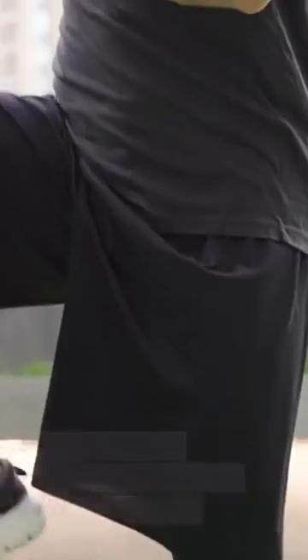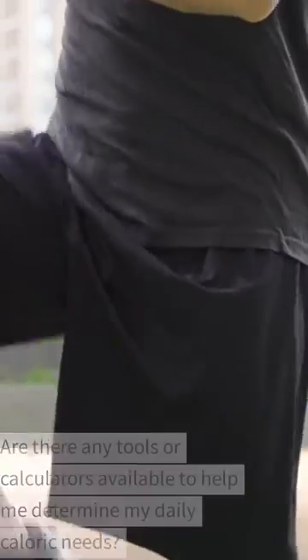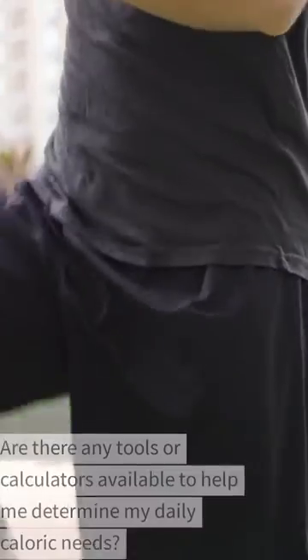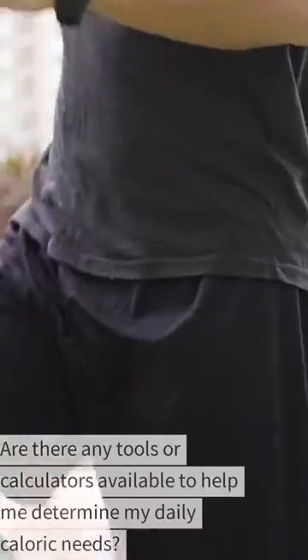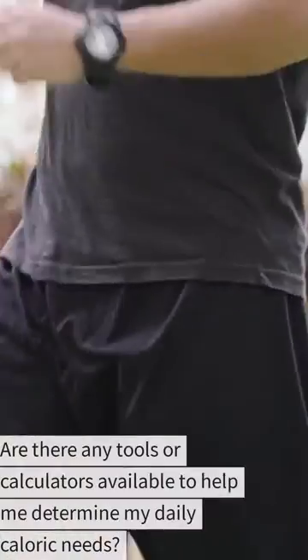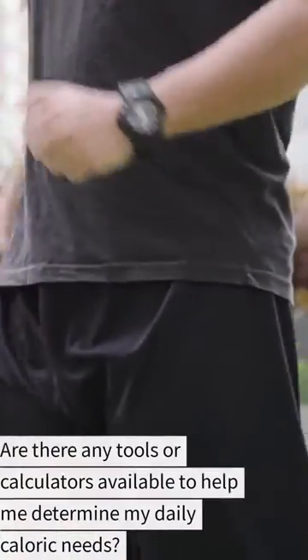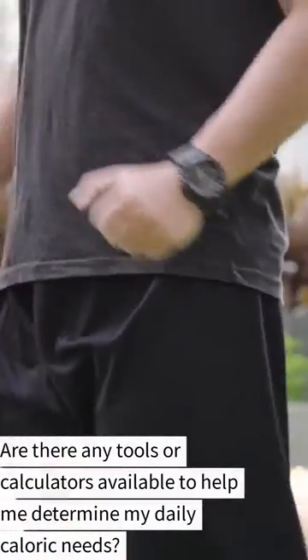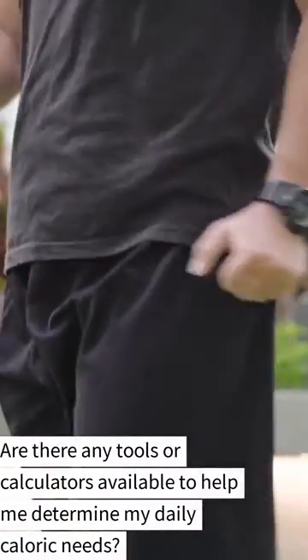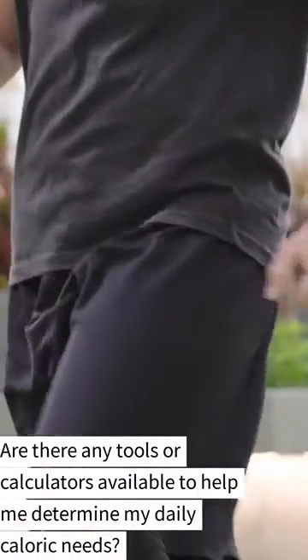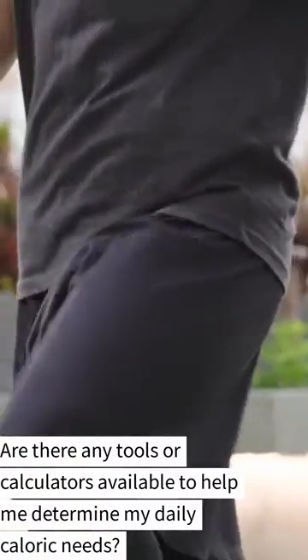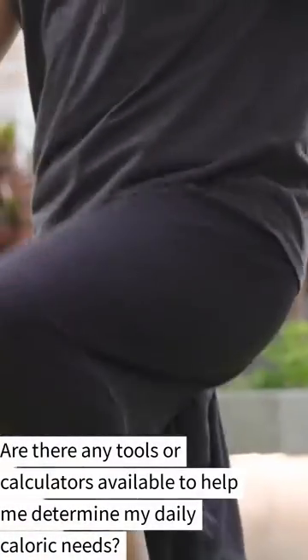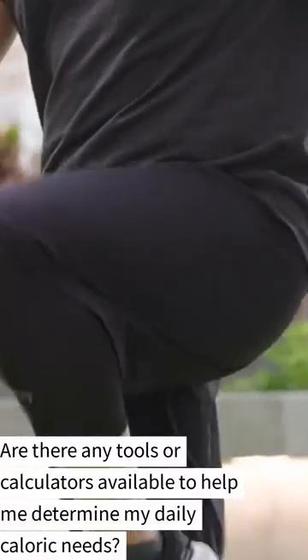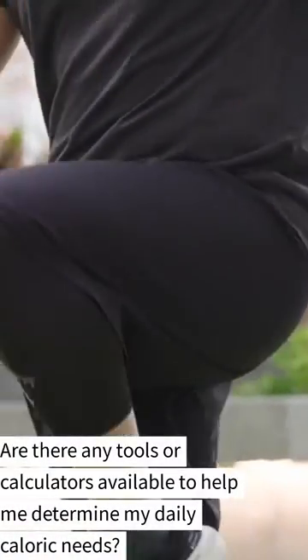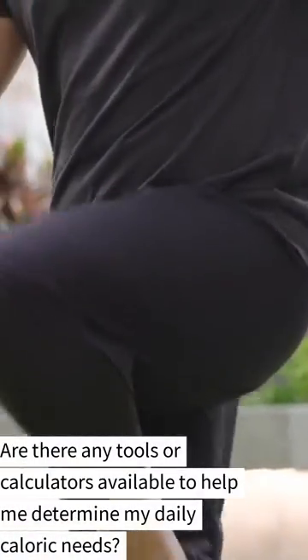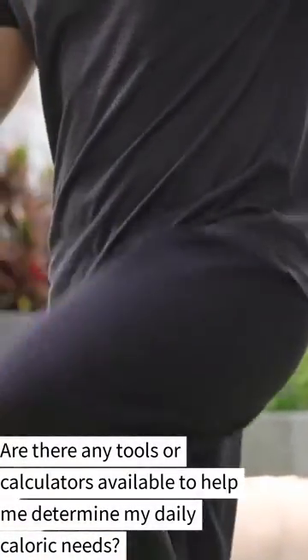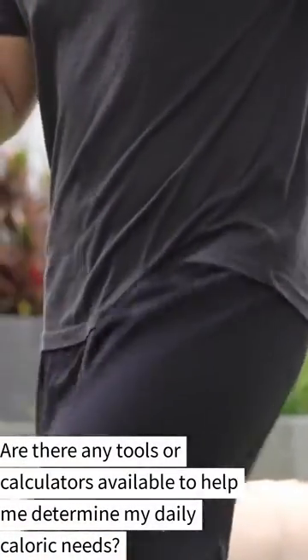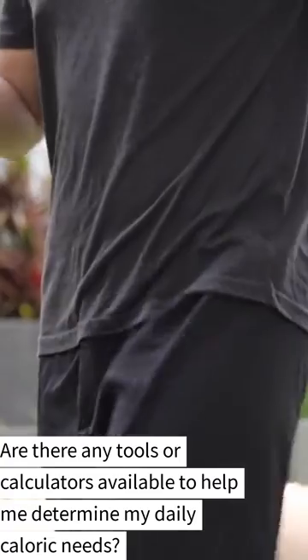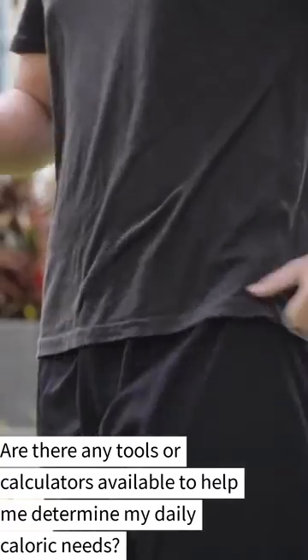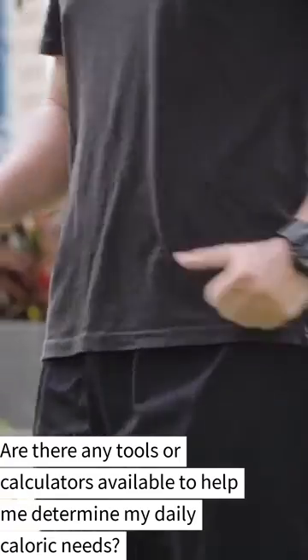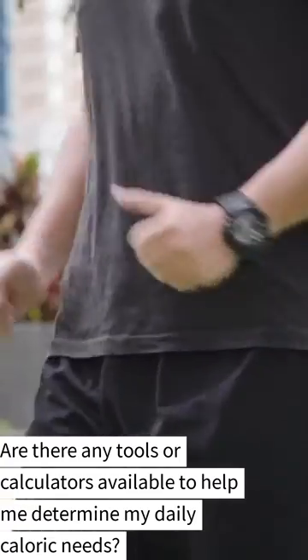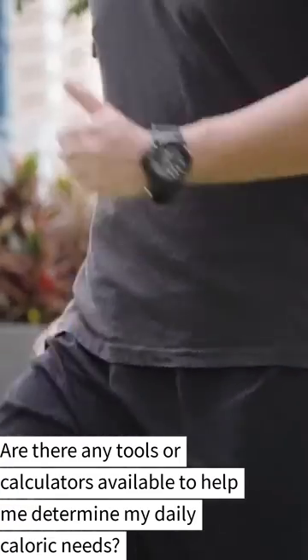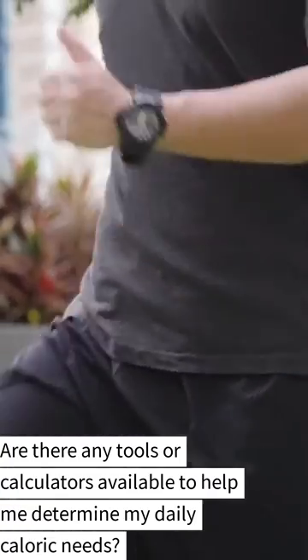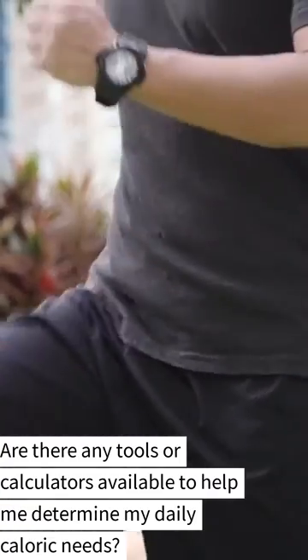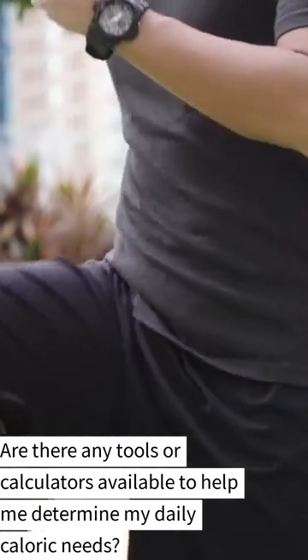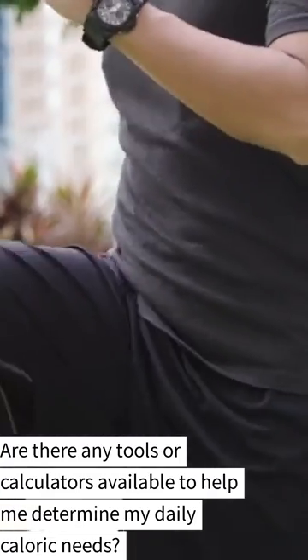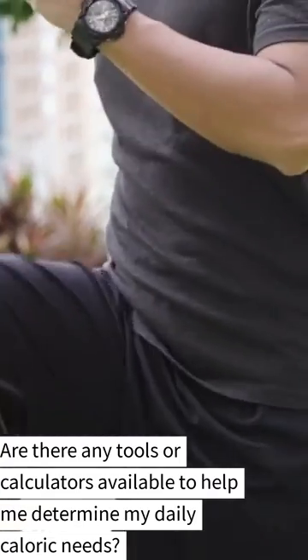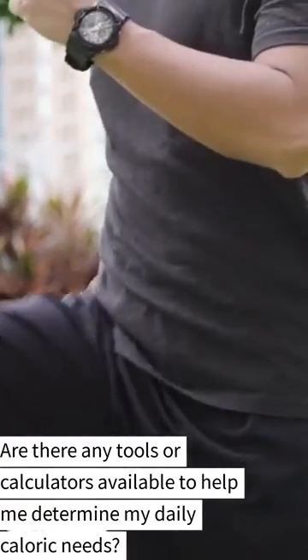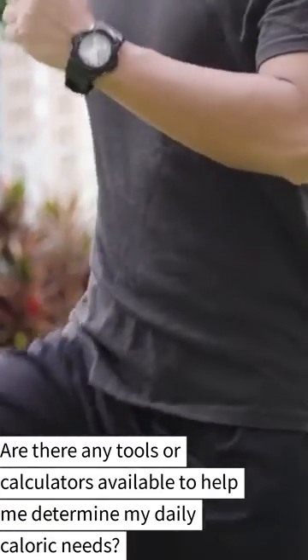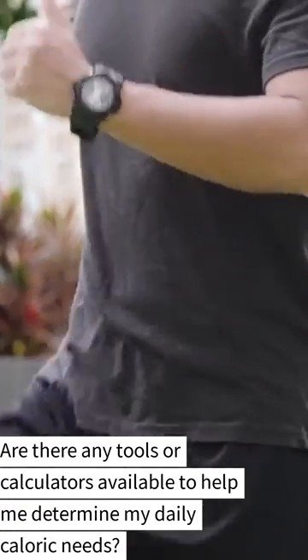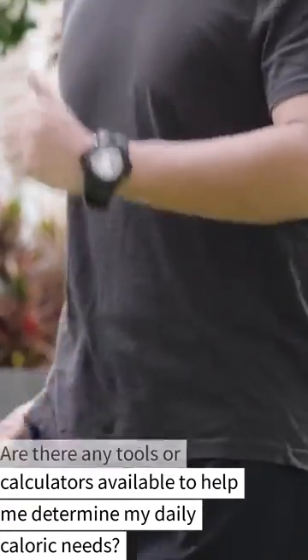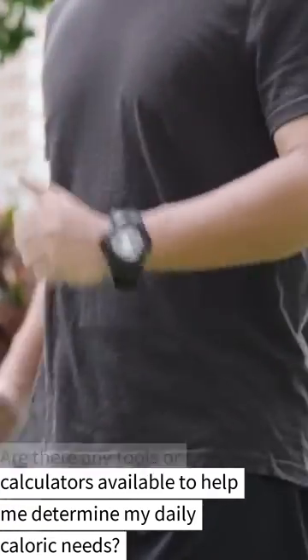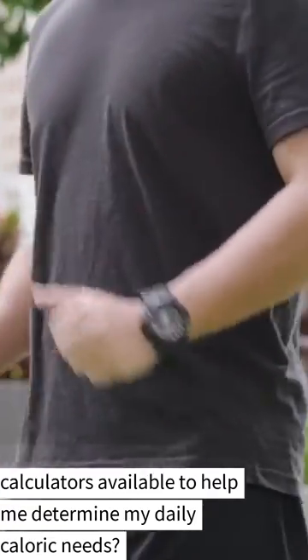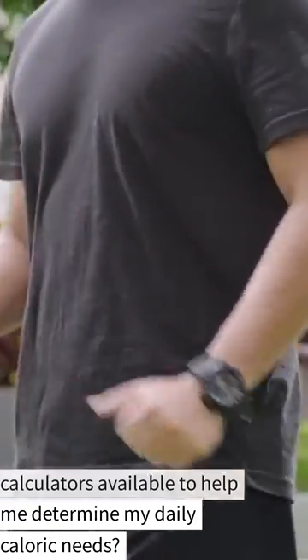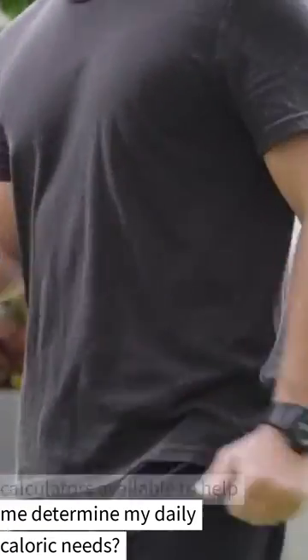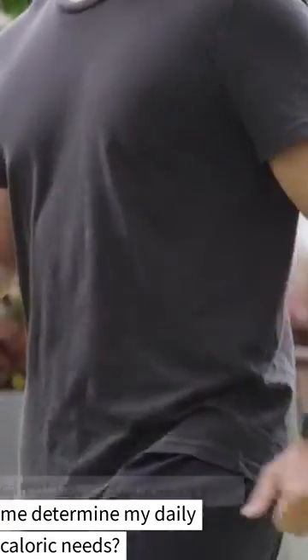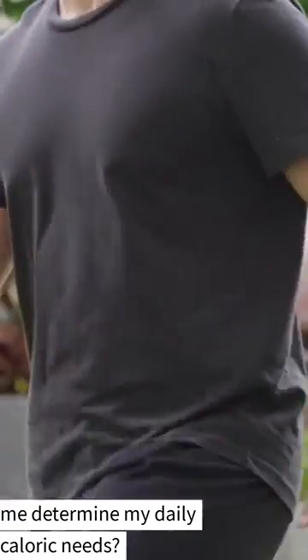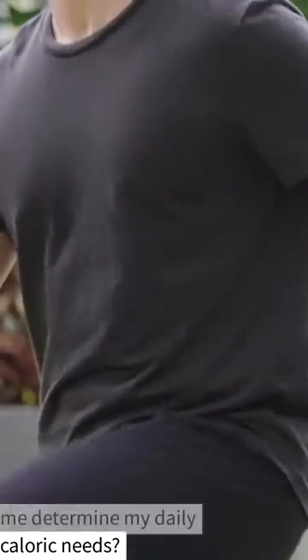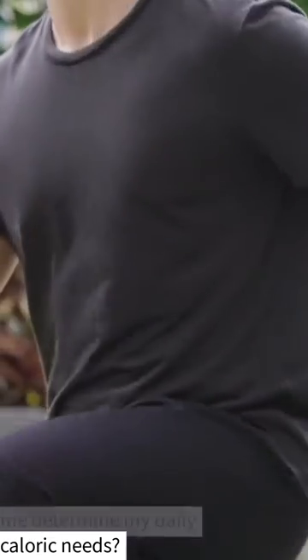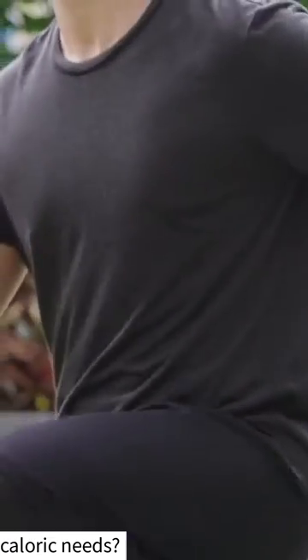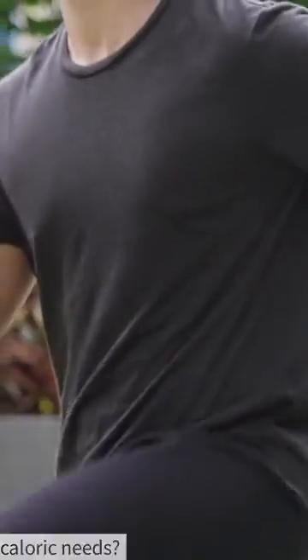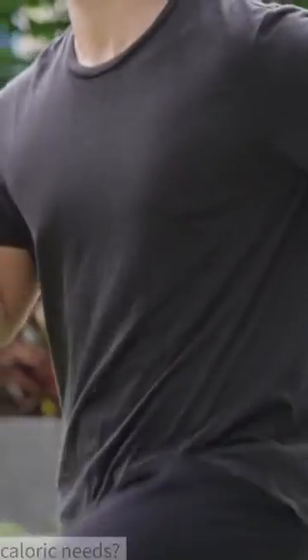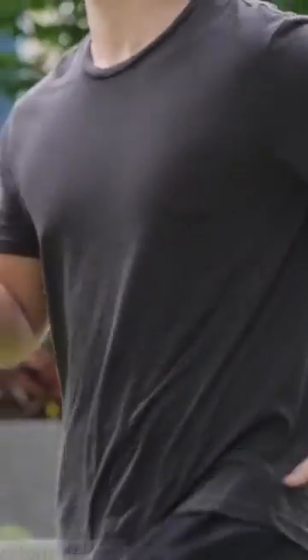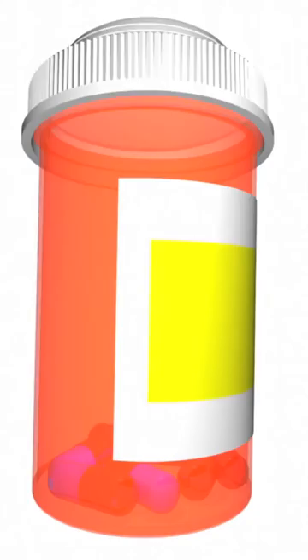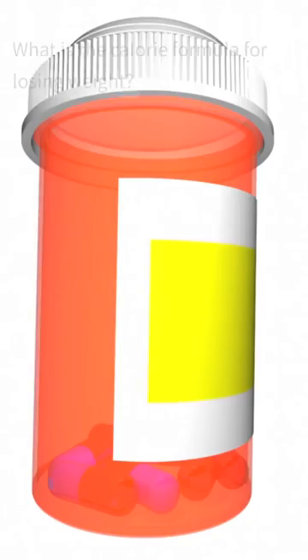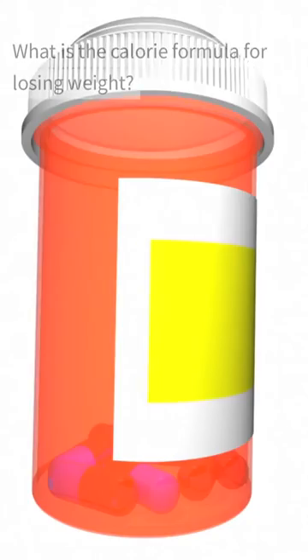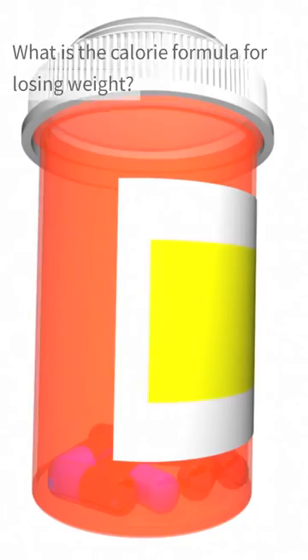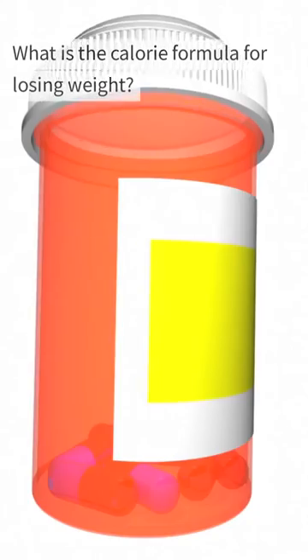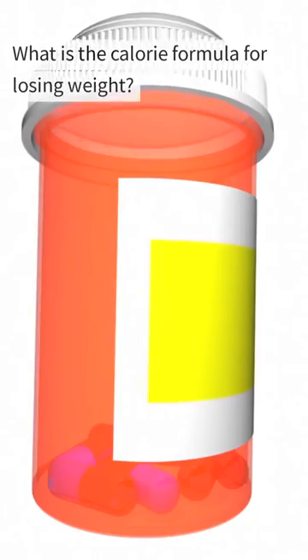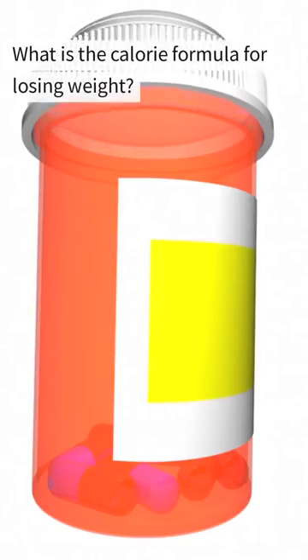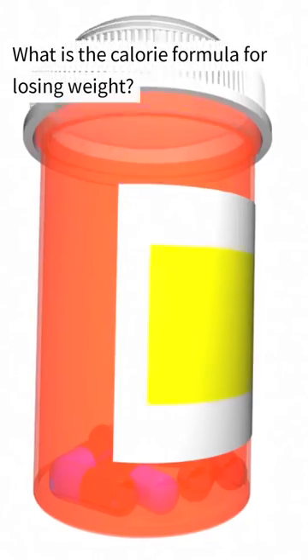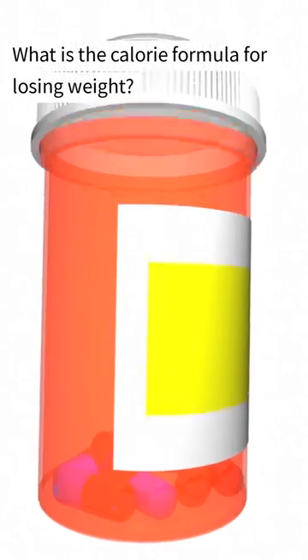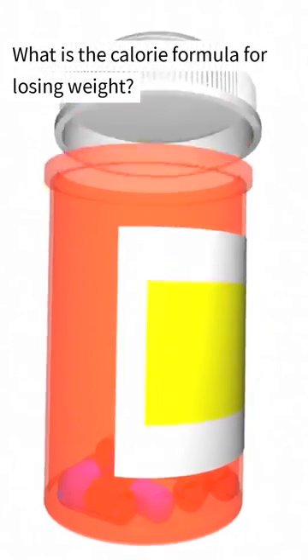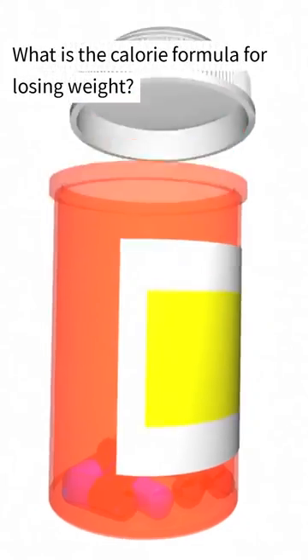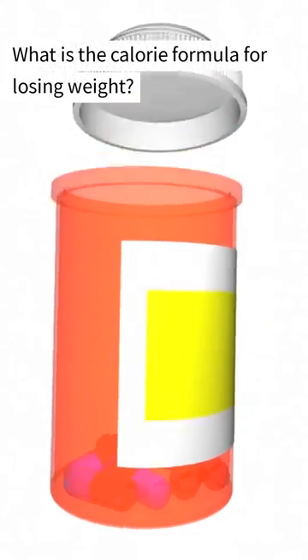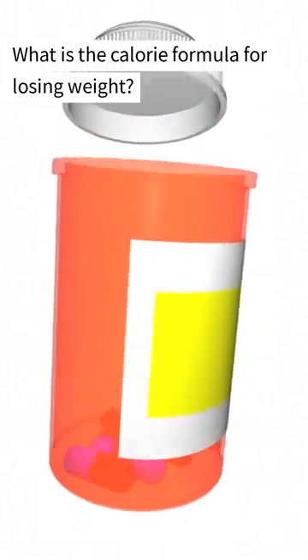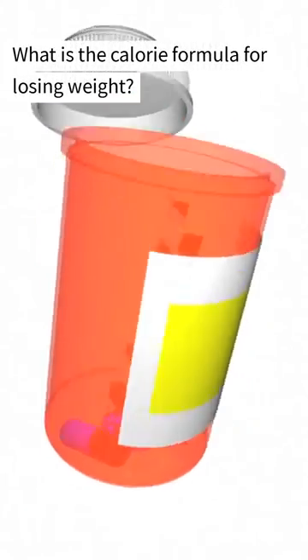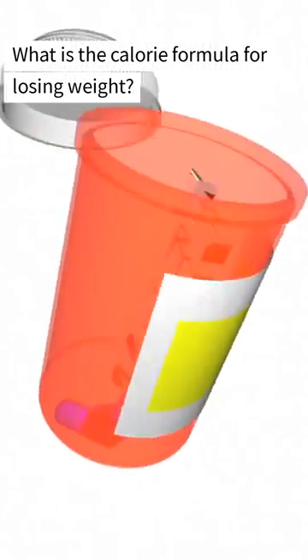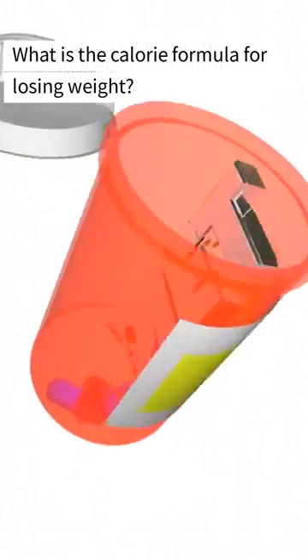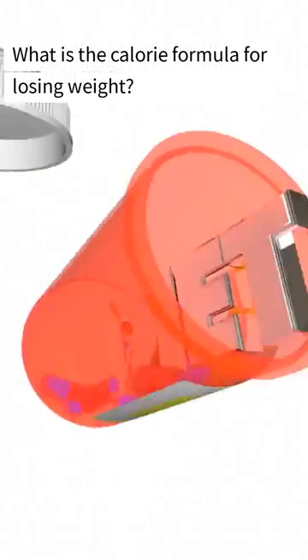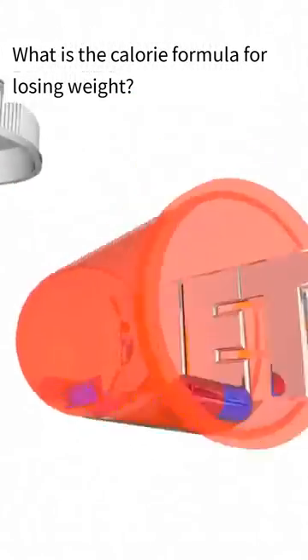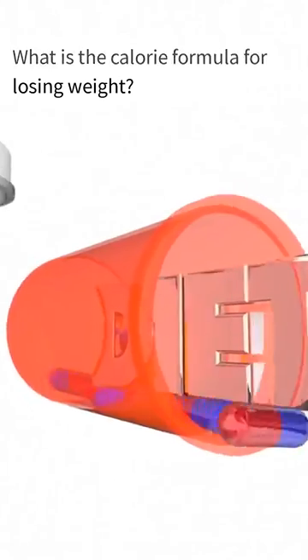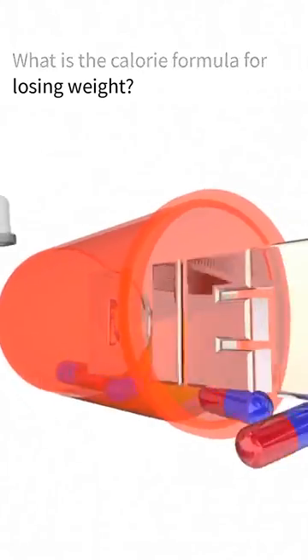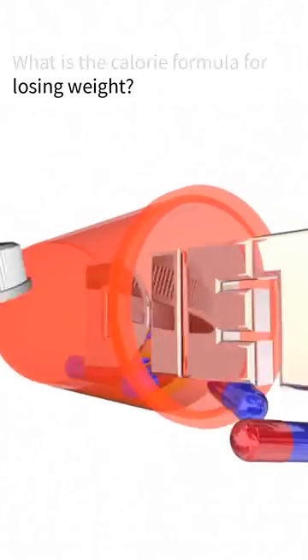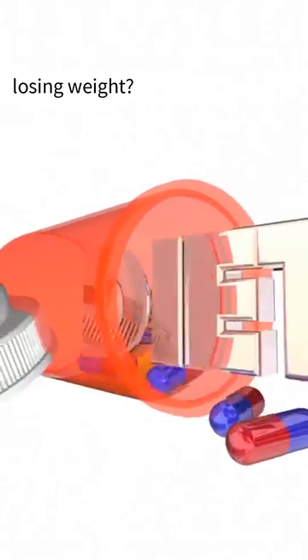Are there any tools or calculators available to help me determine my daily caloric needs? And what is the calorie formula for losing weight?